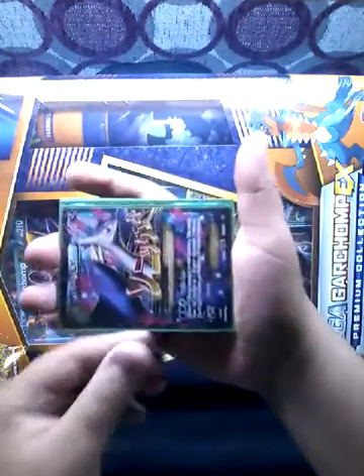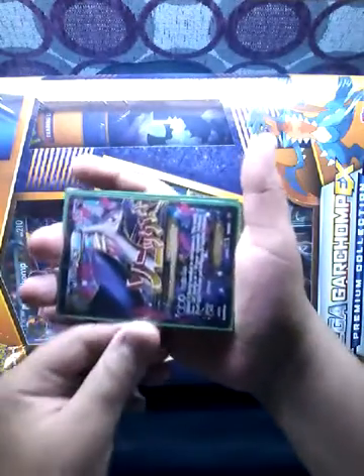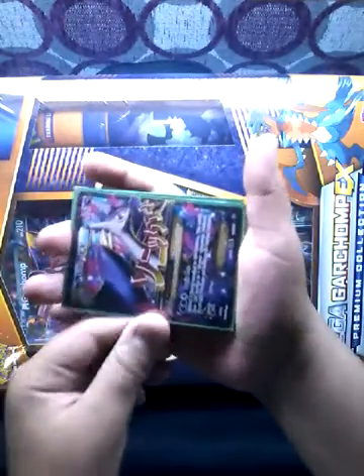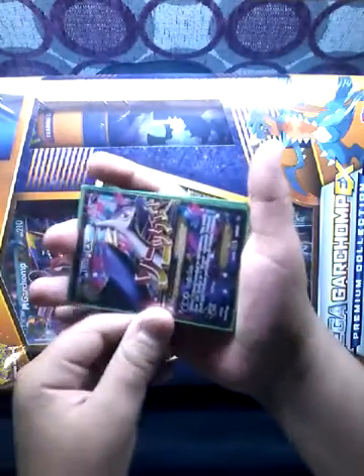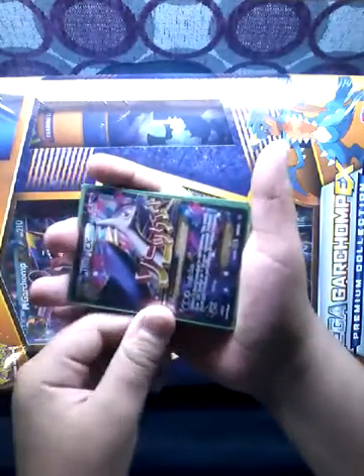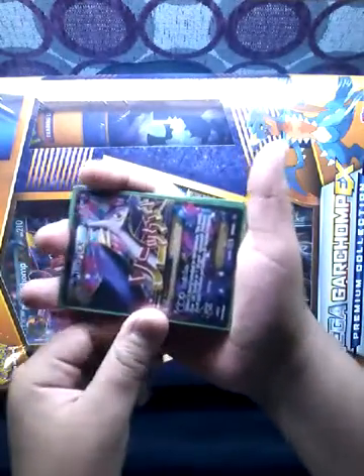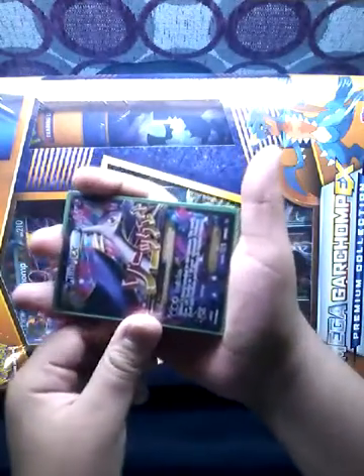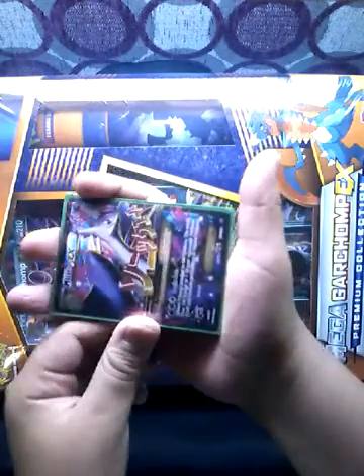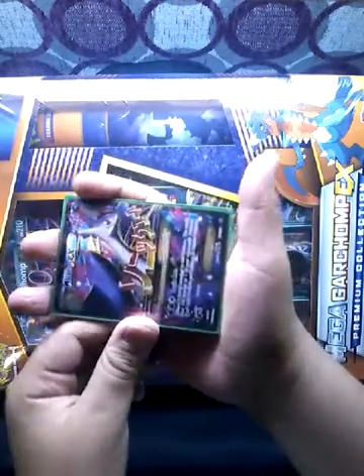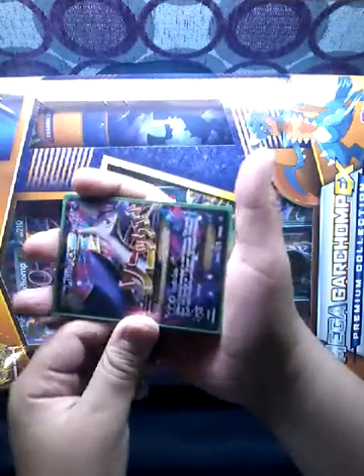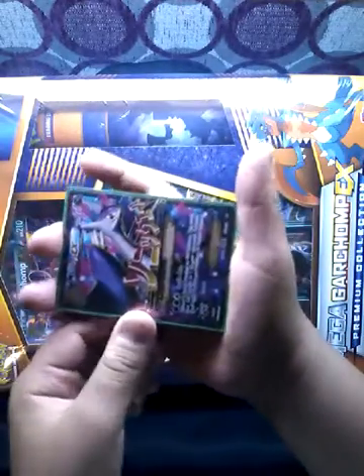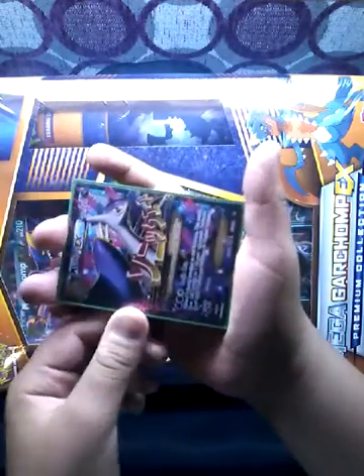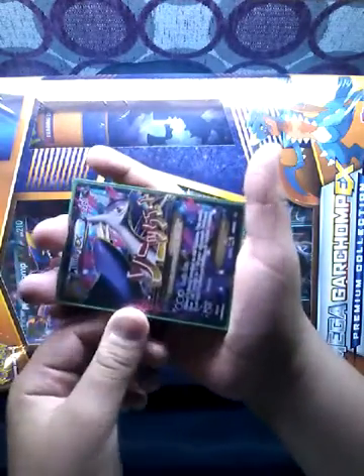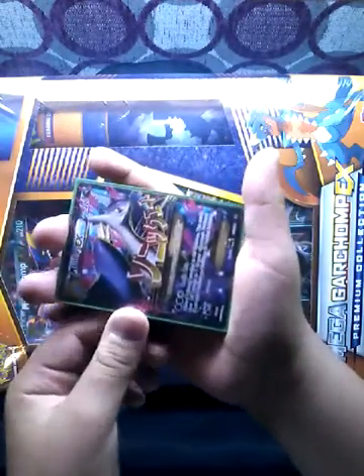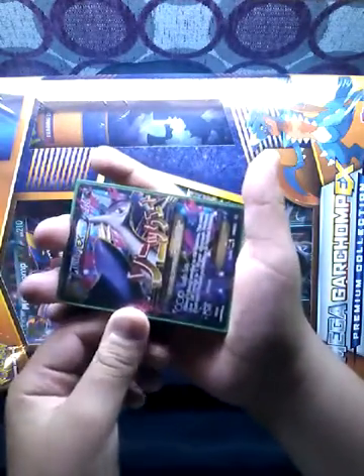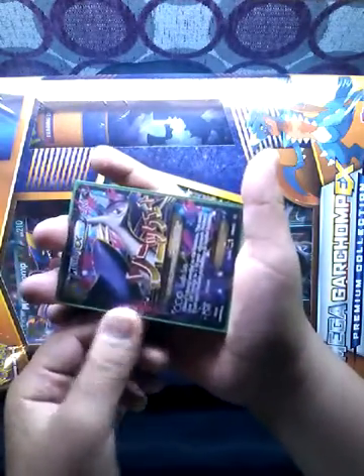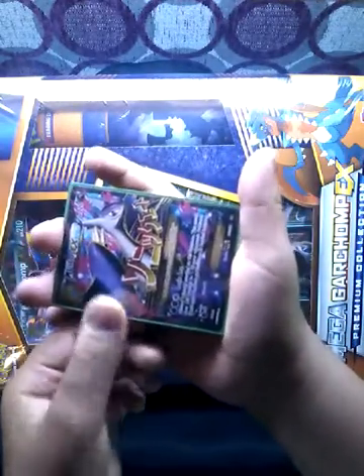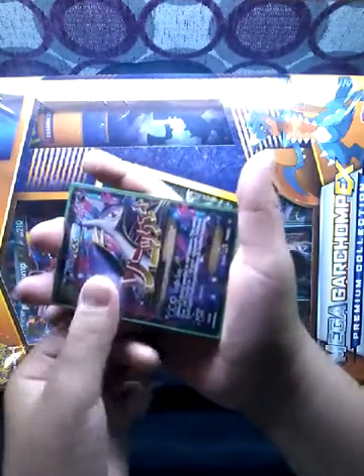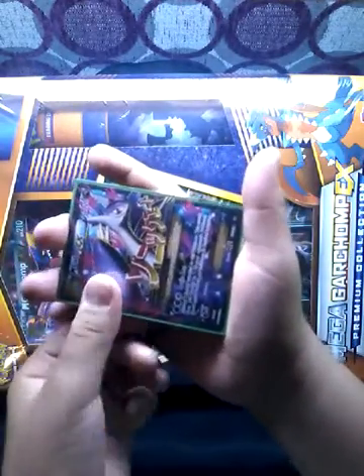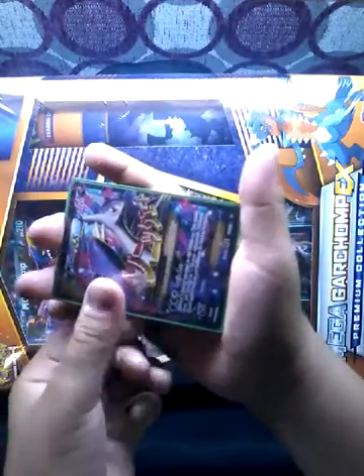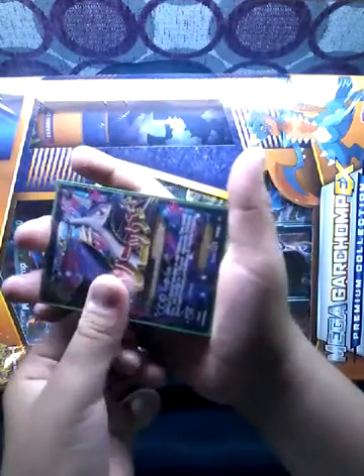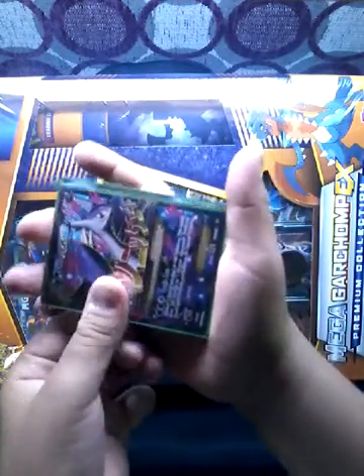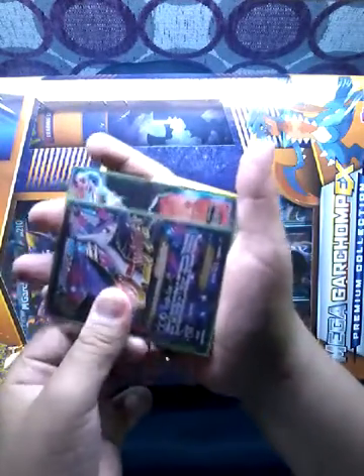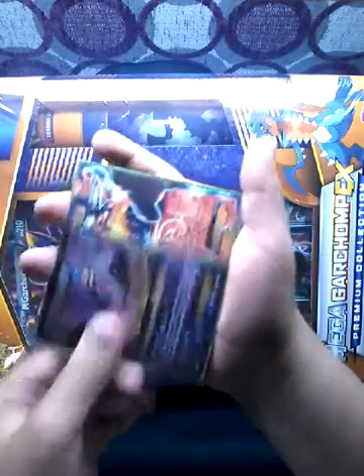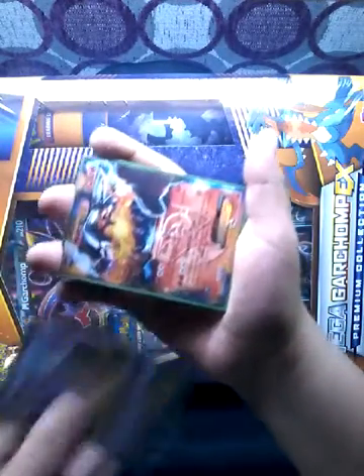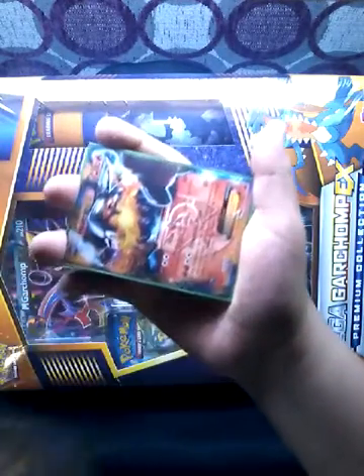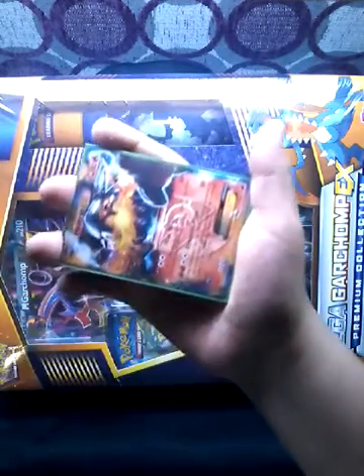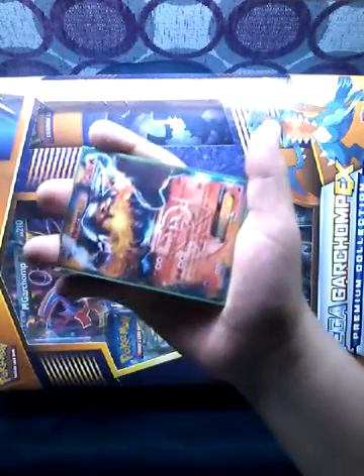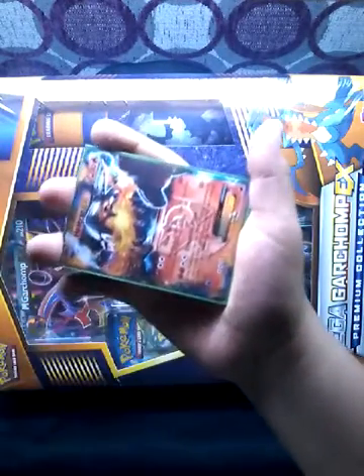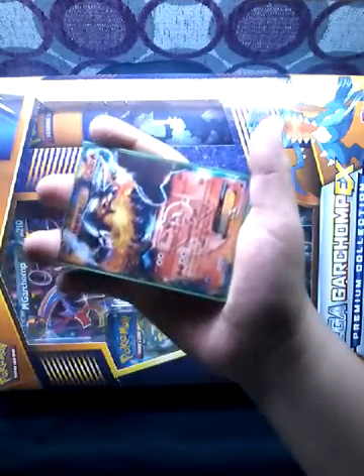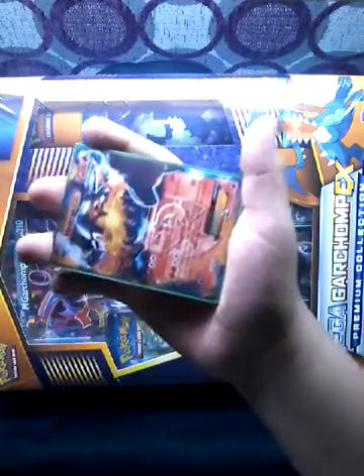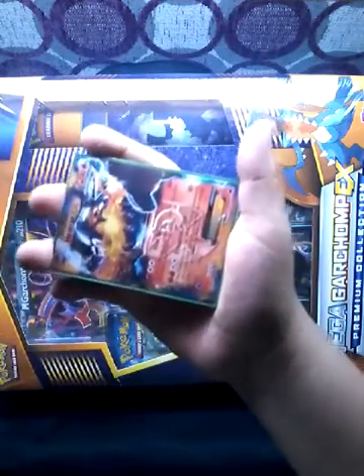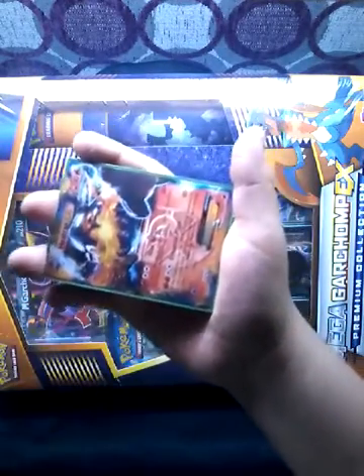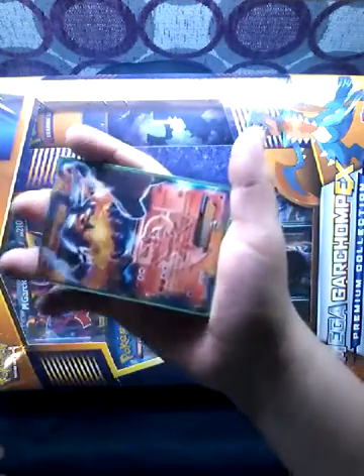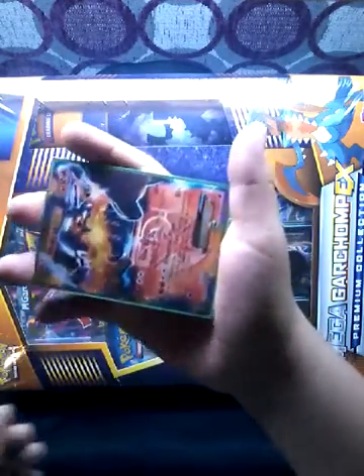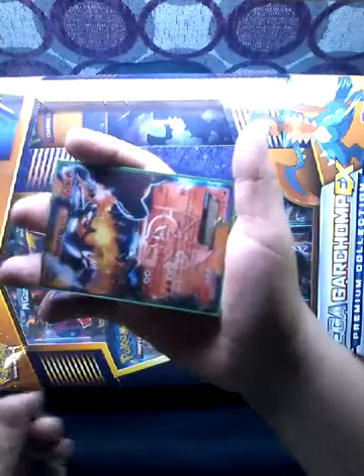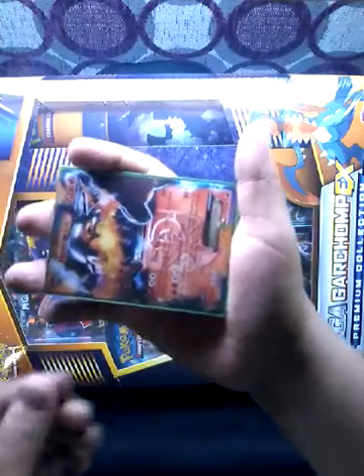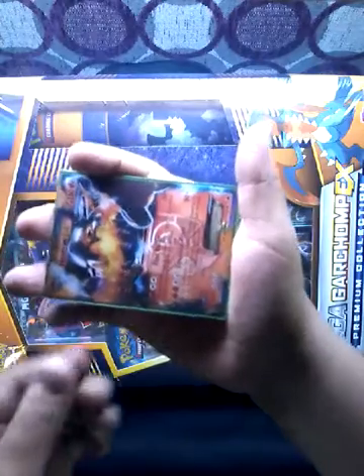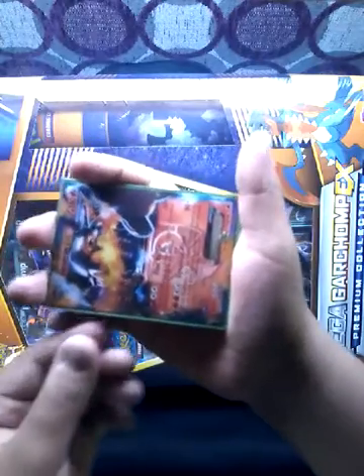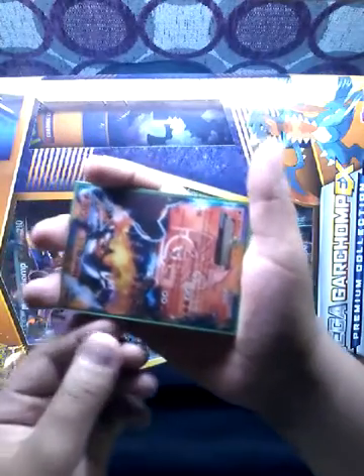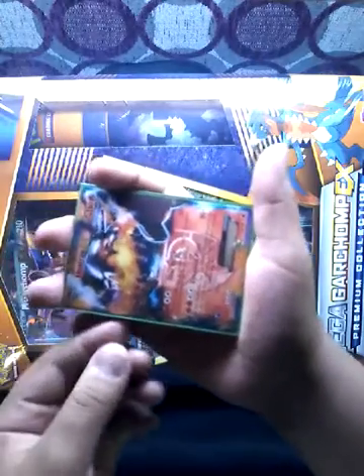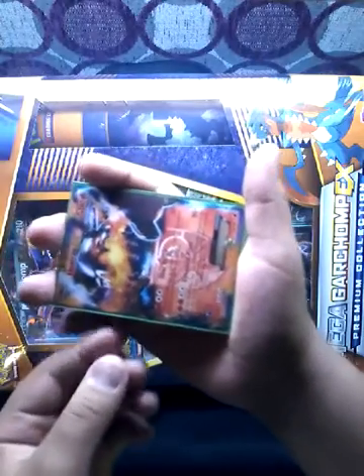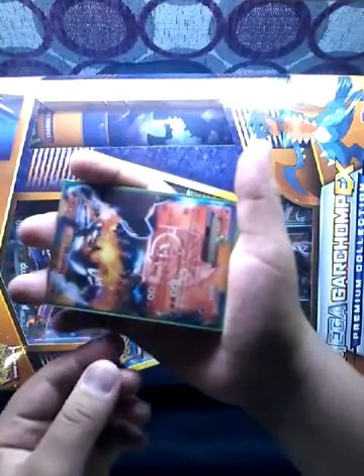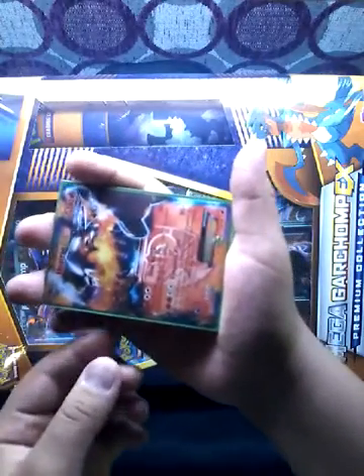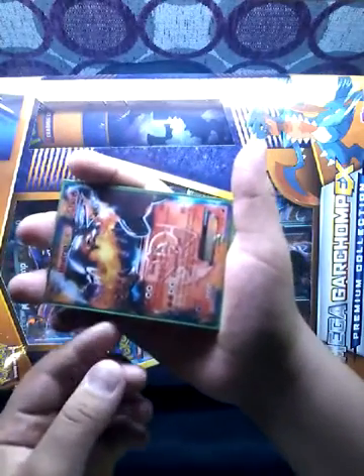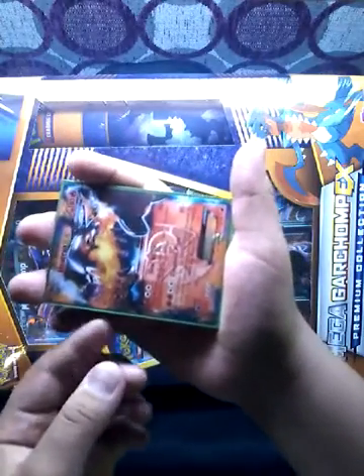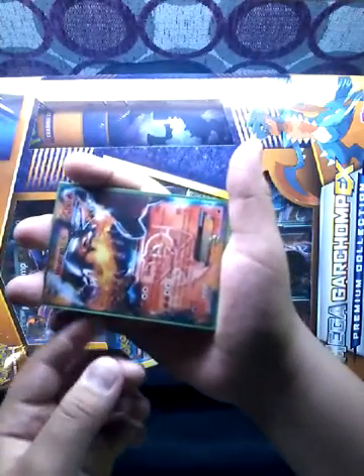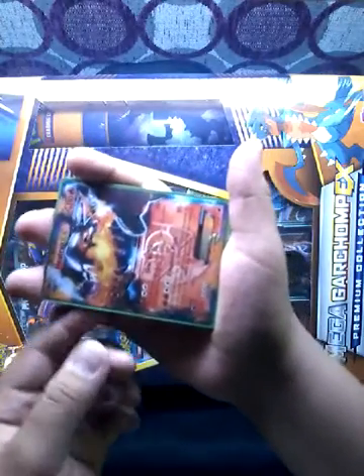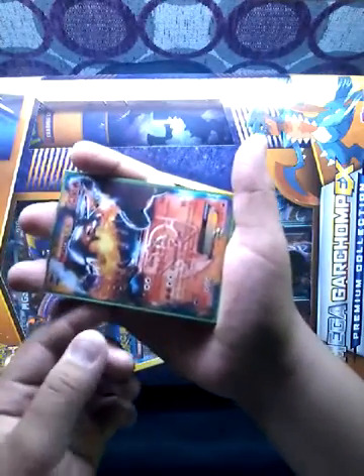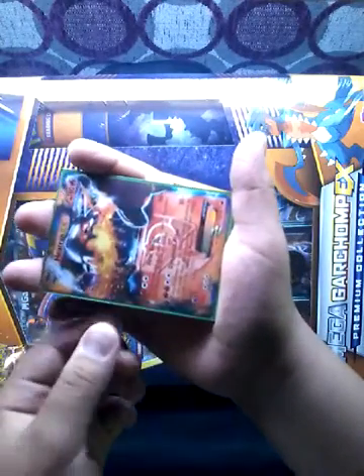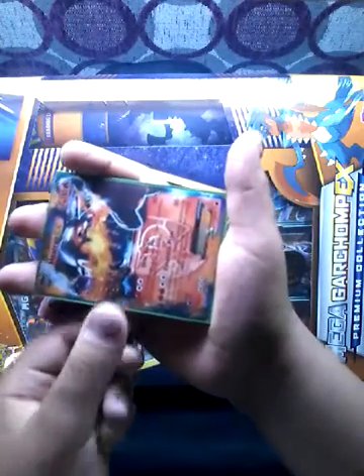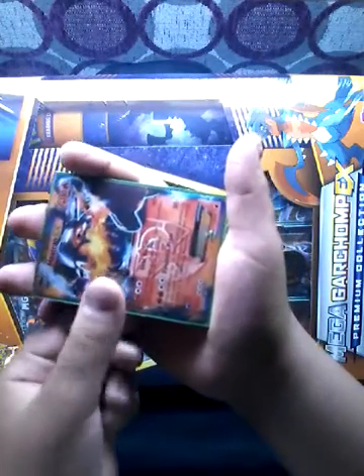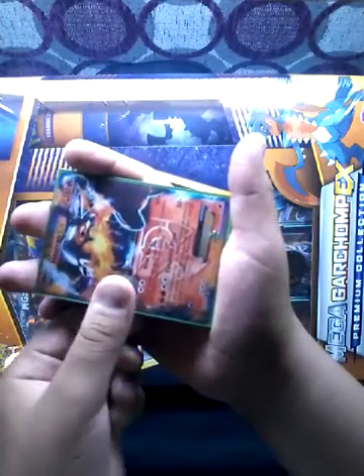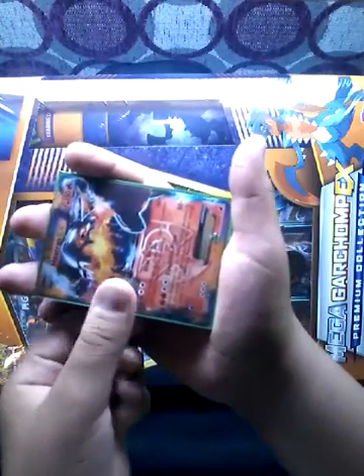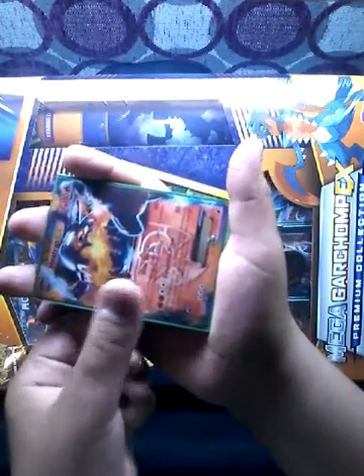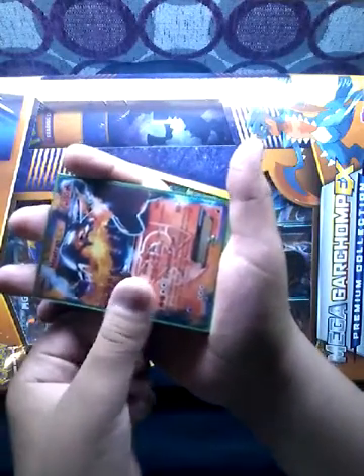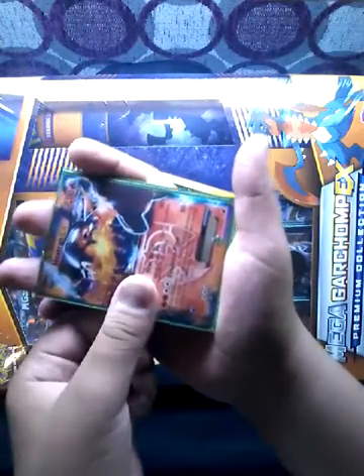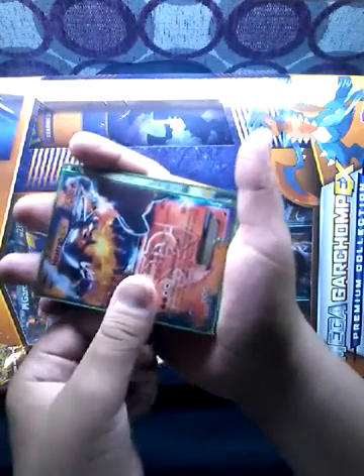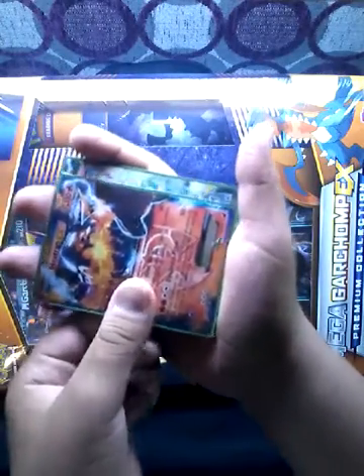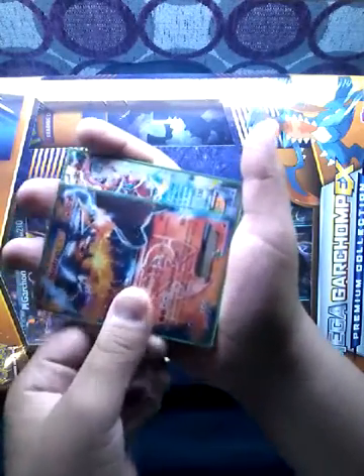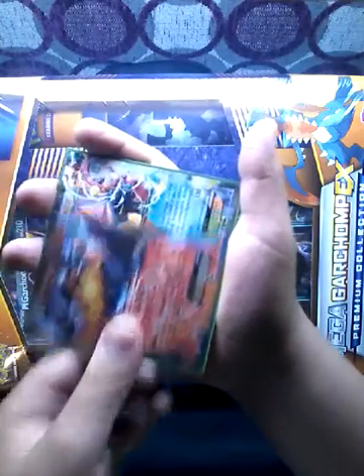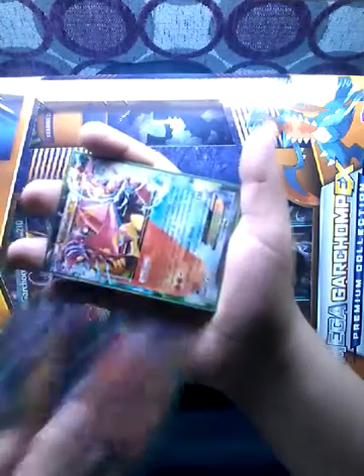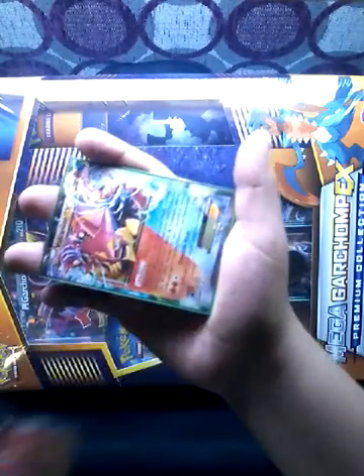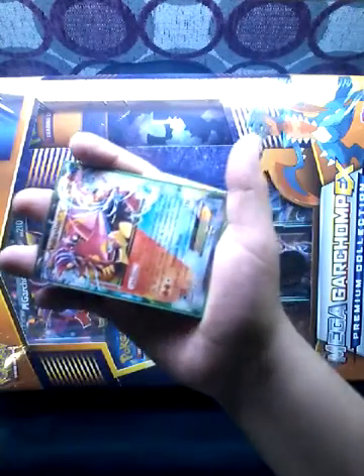Then our first Mega: Mega Laudios EX. And Heatran EX — I love the art.